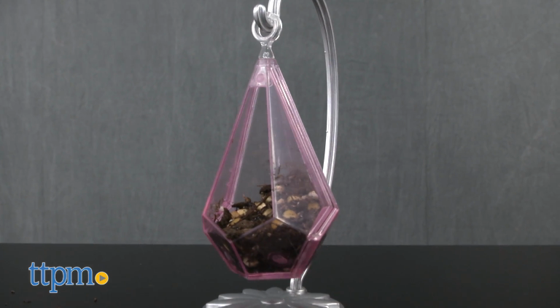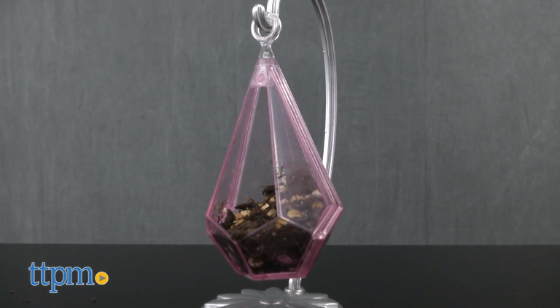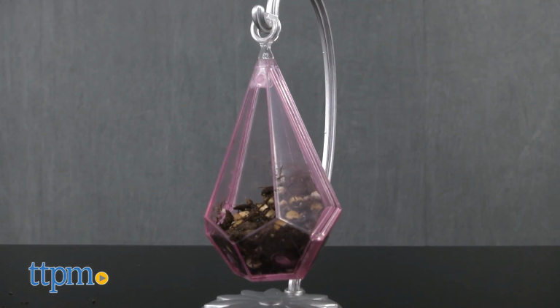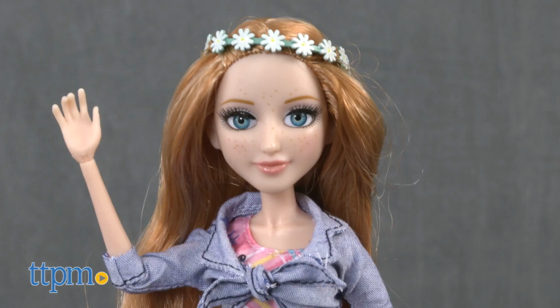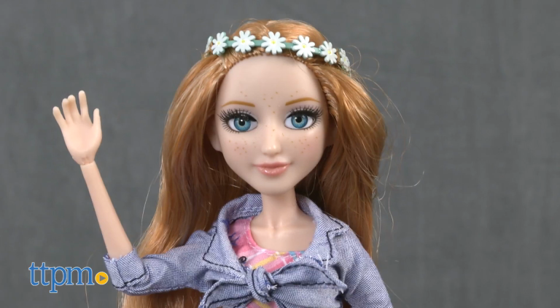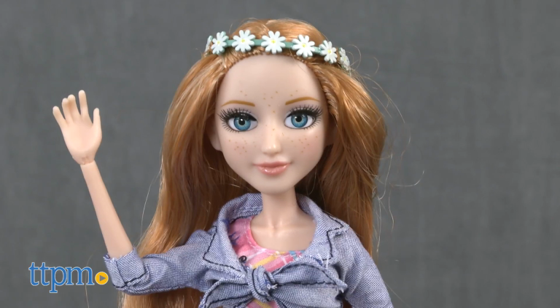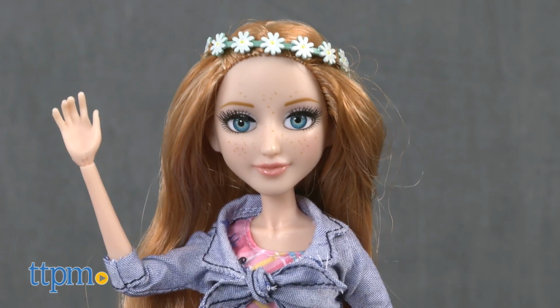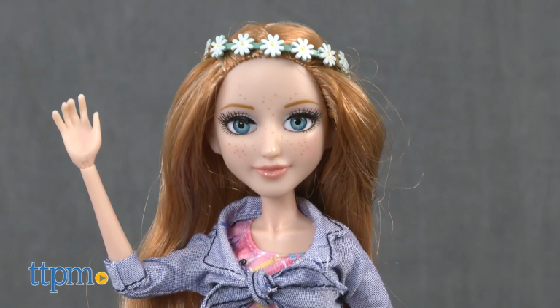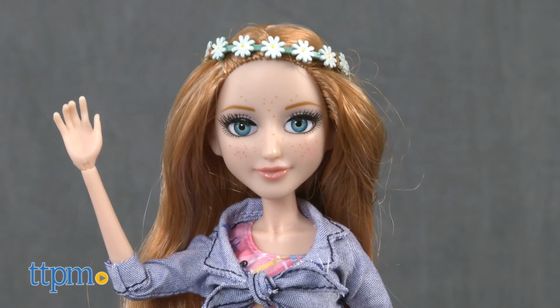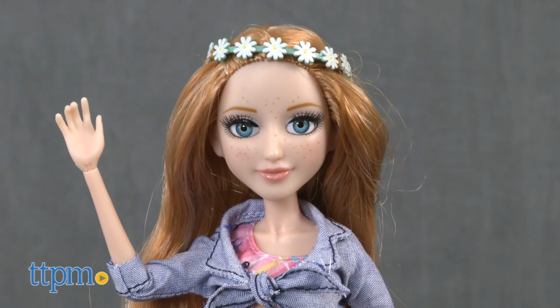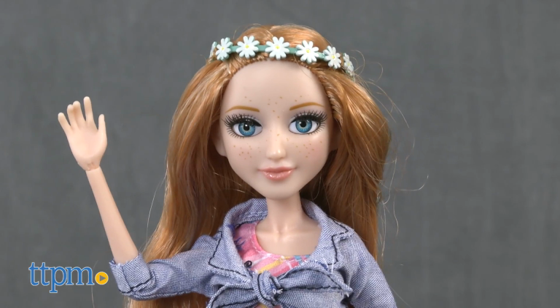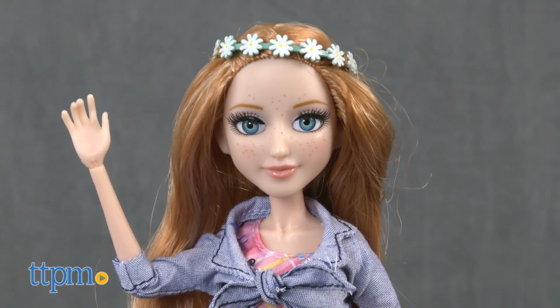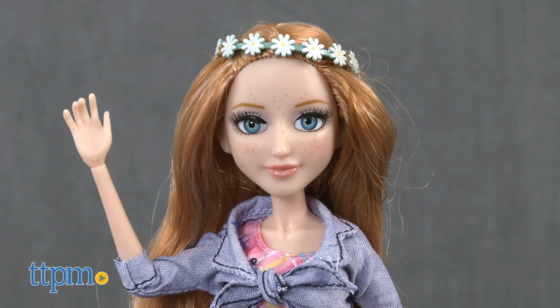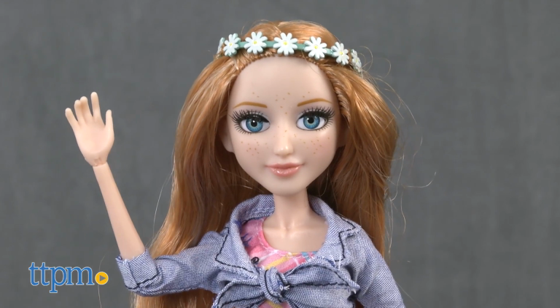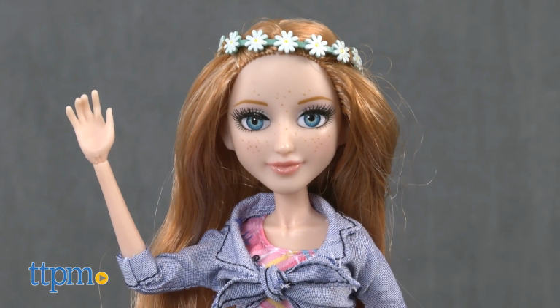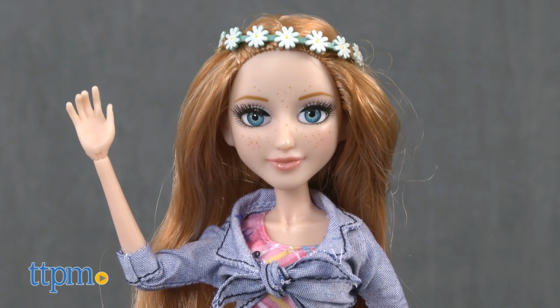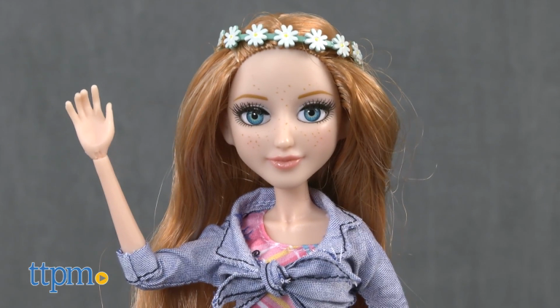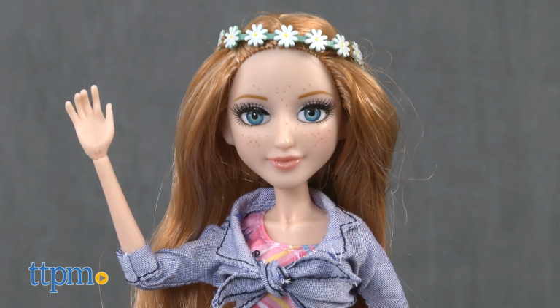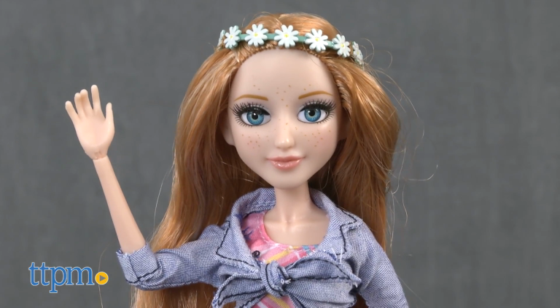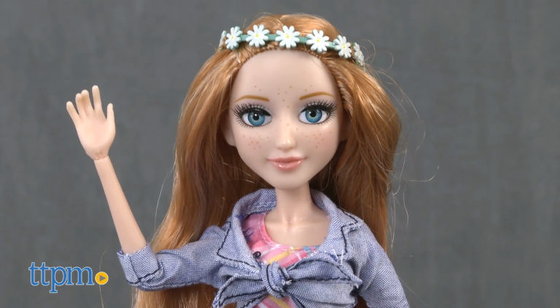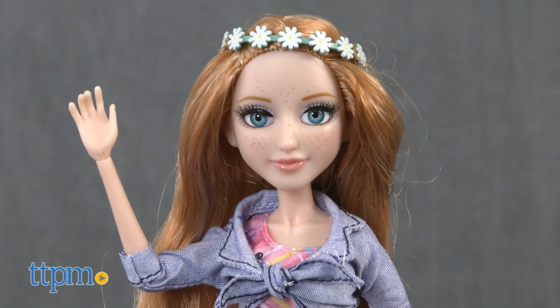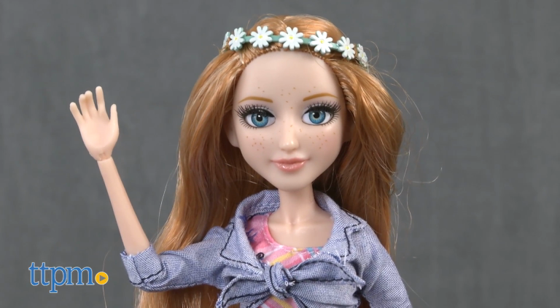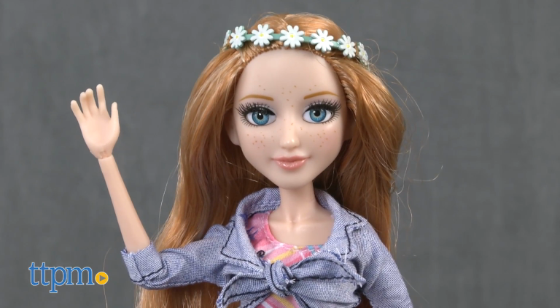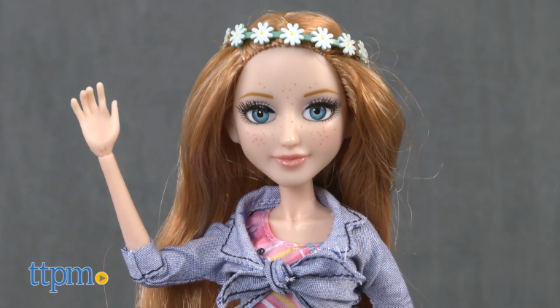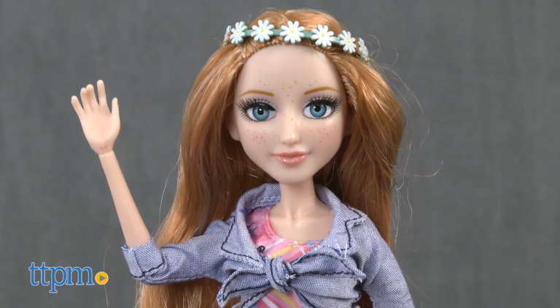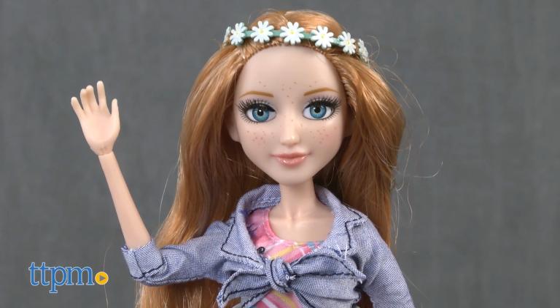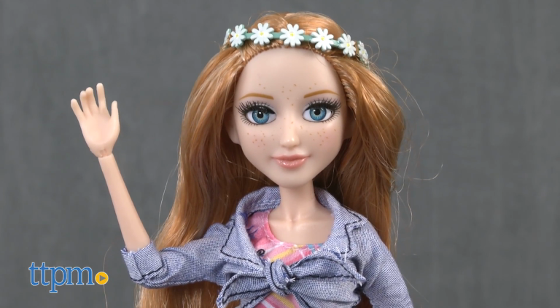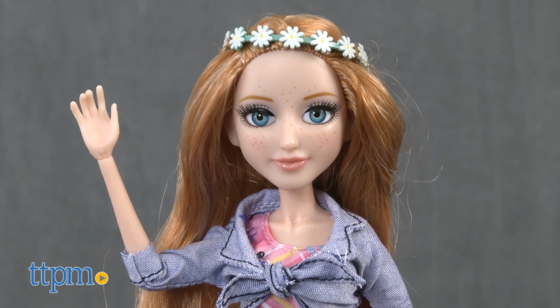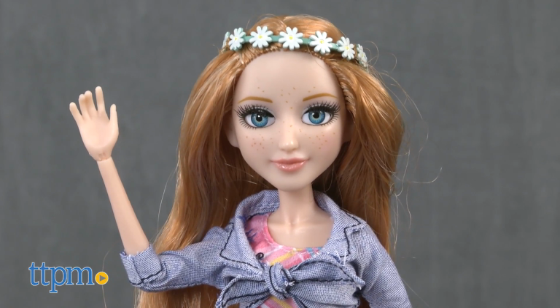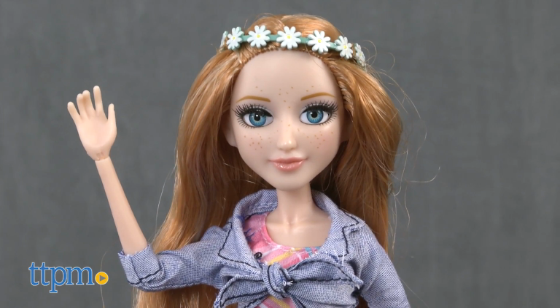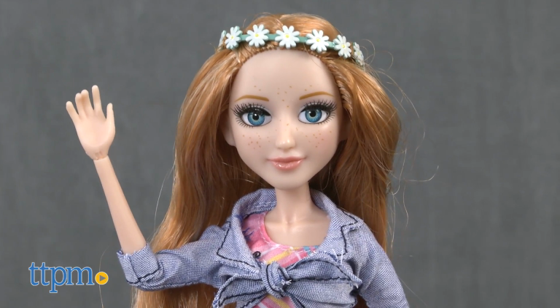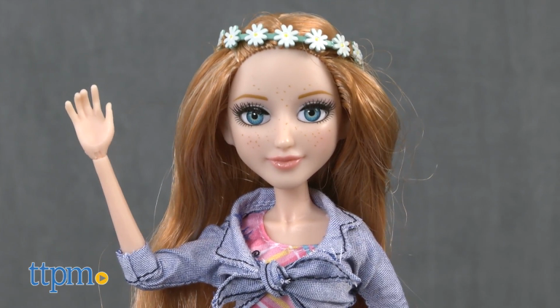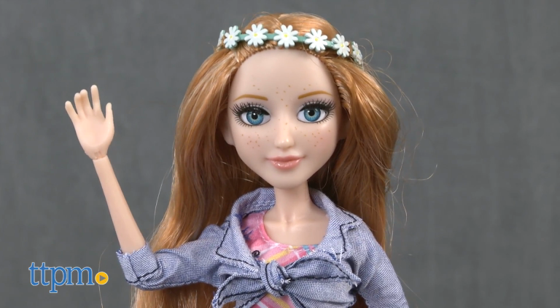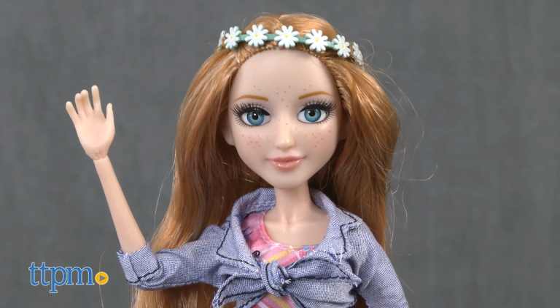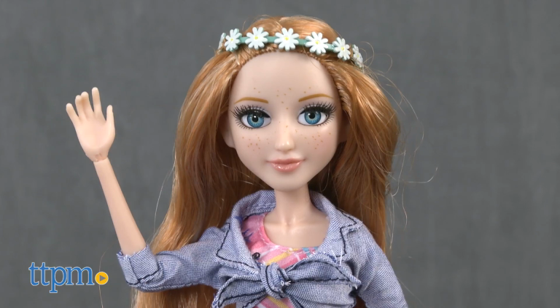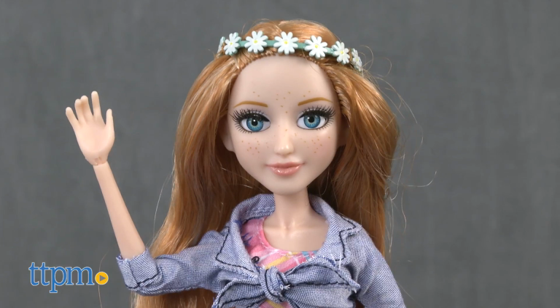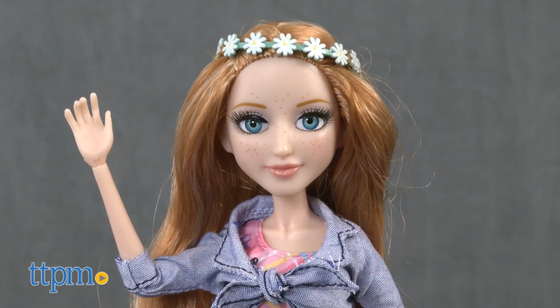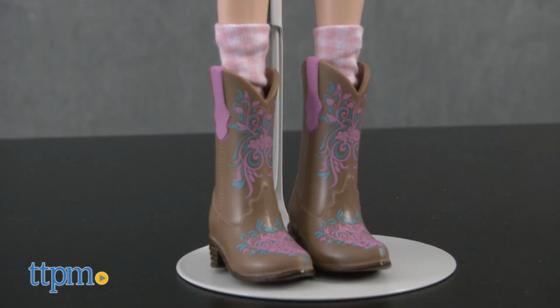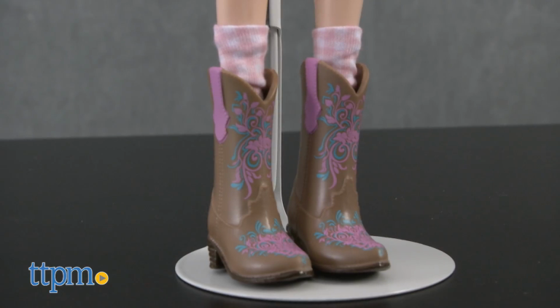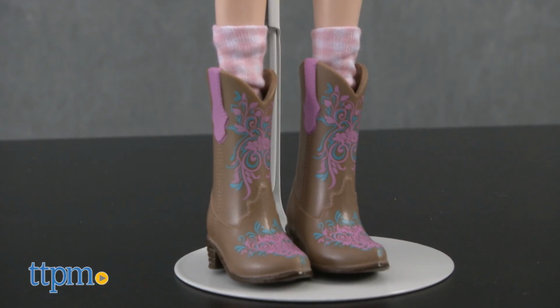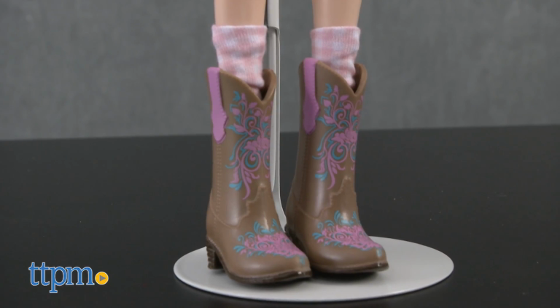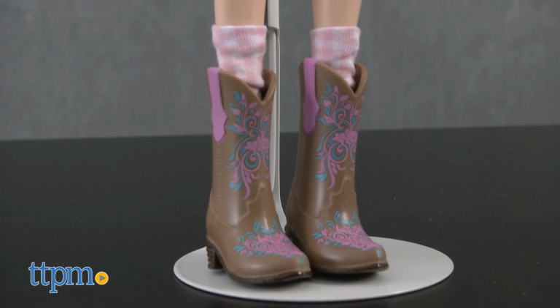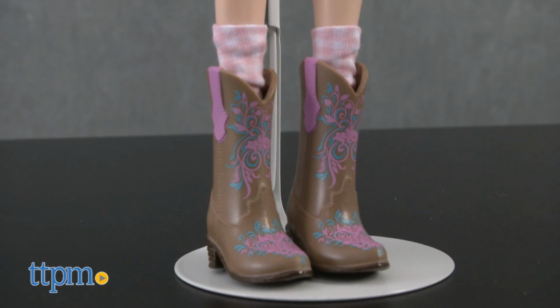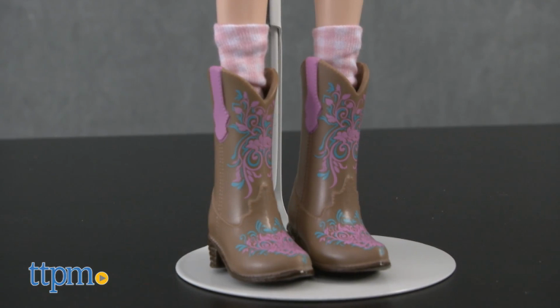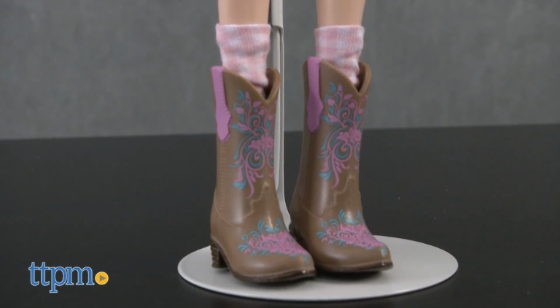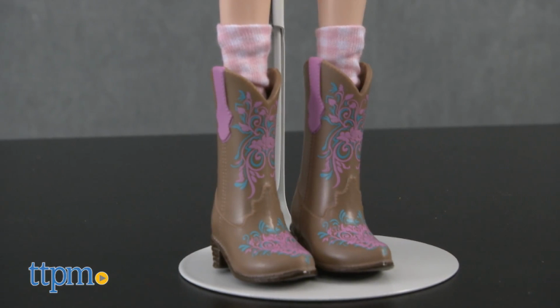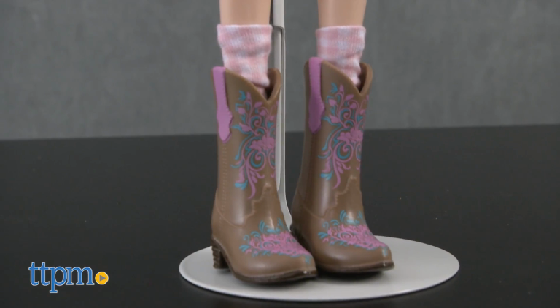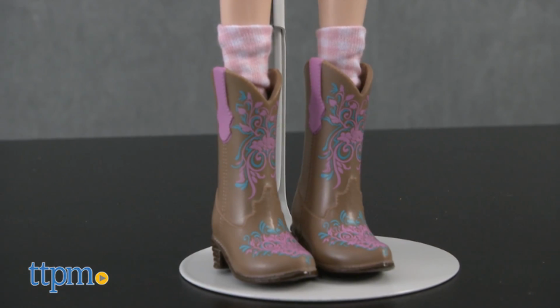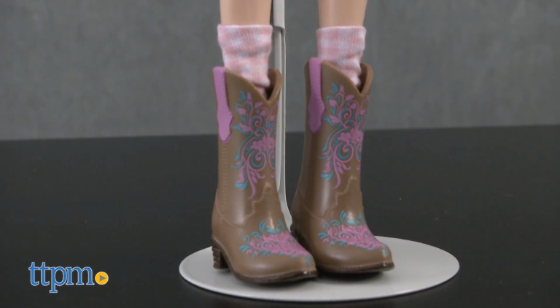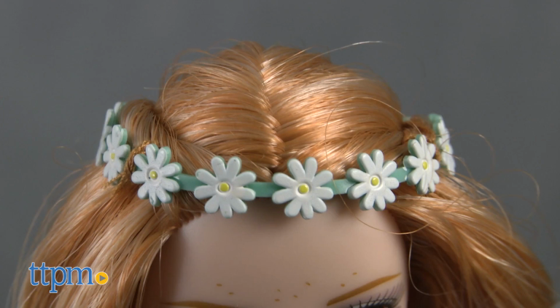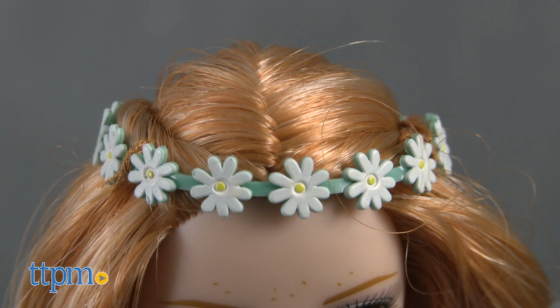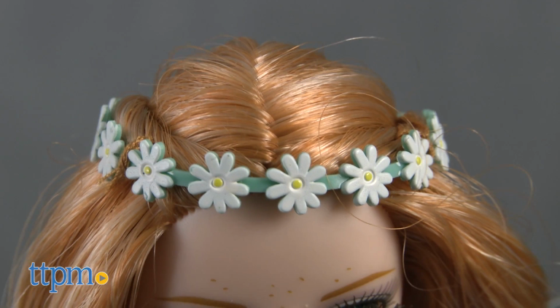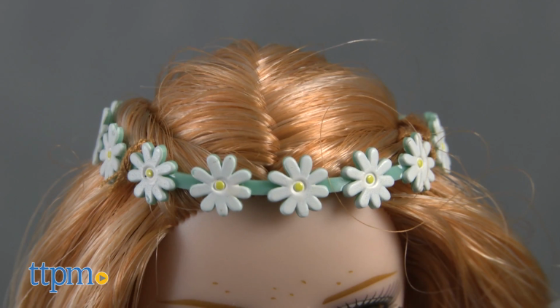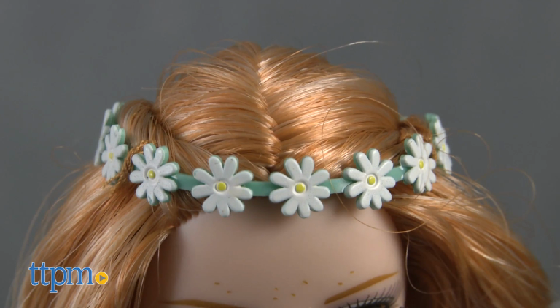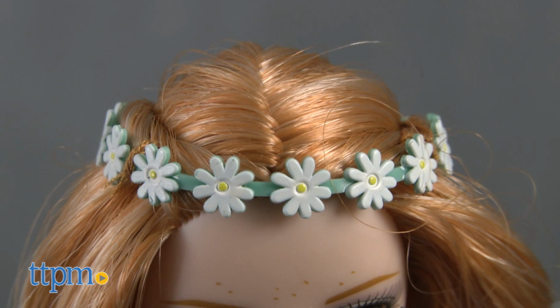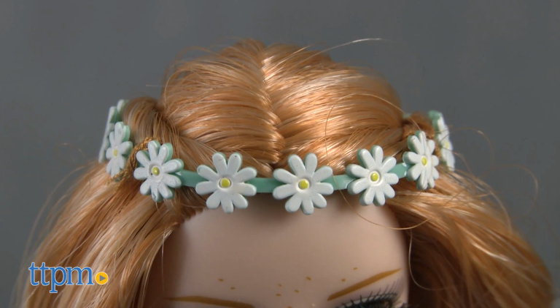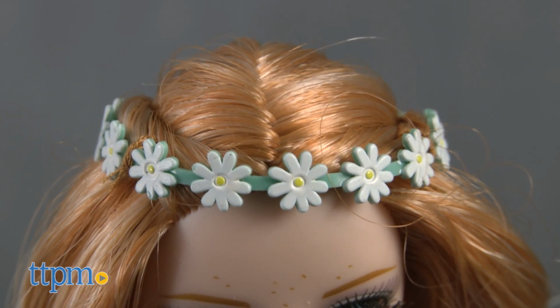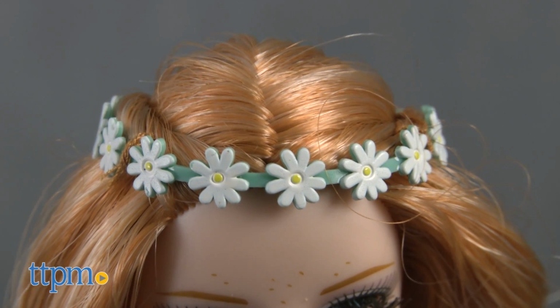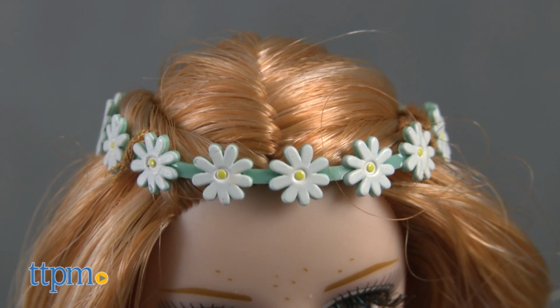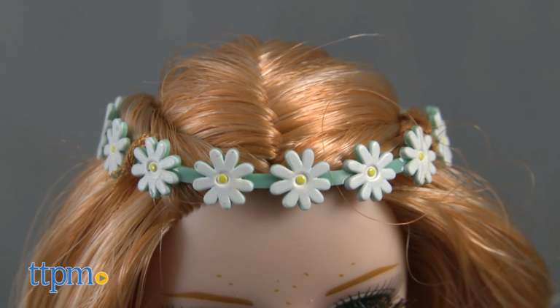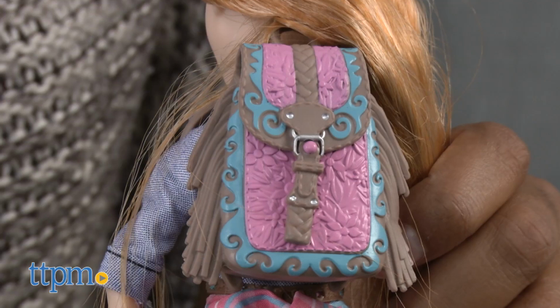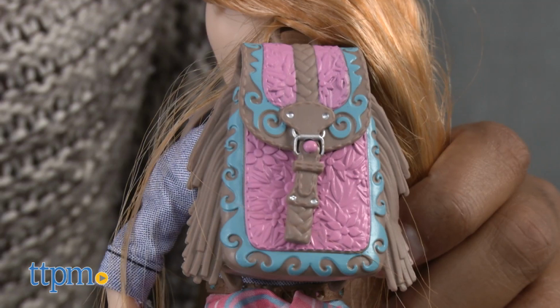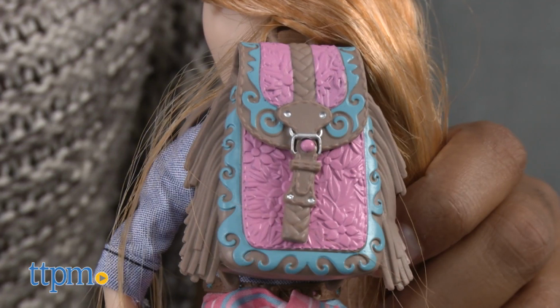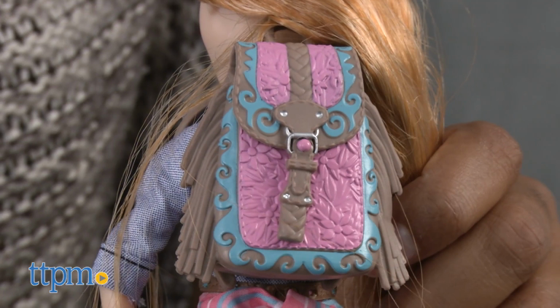Of course, Ember is also super stylish with her detailed outfit, cowboy boots, flower headband, and backpack.